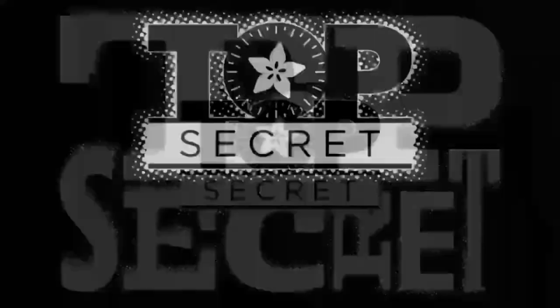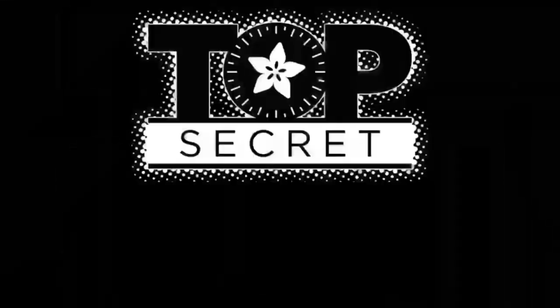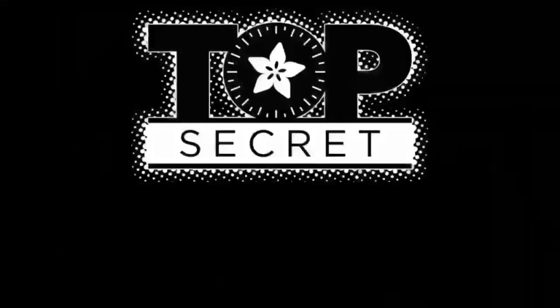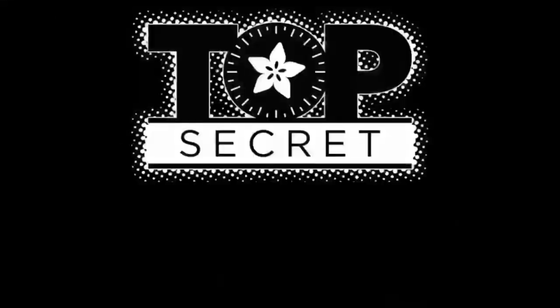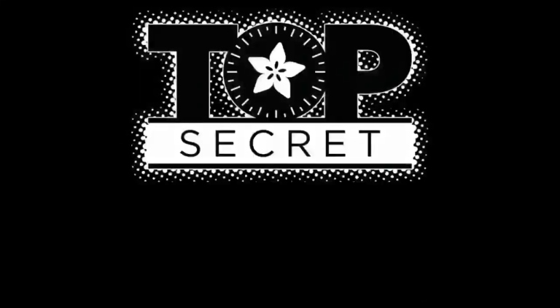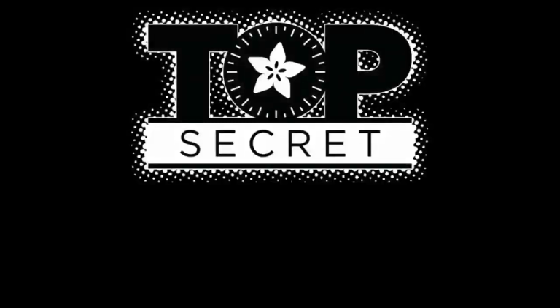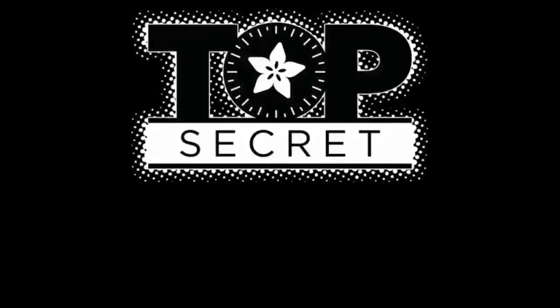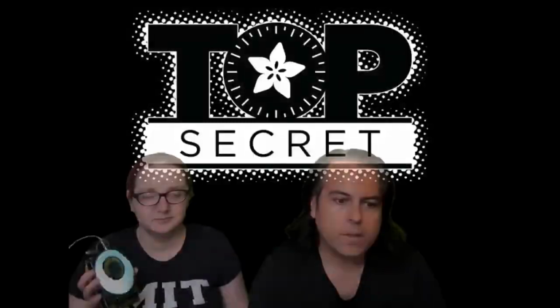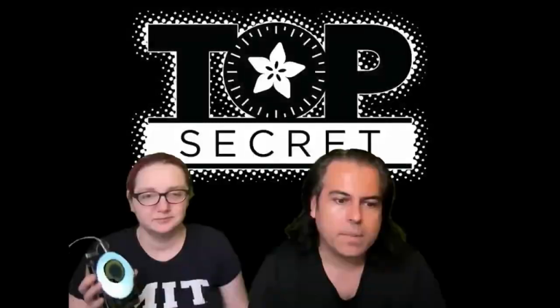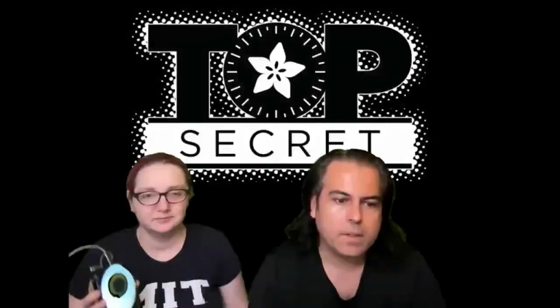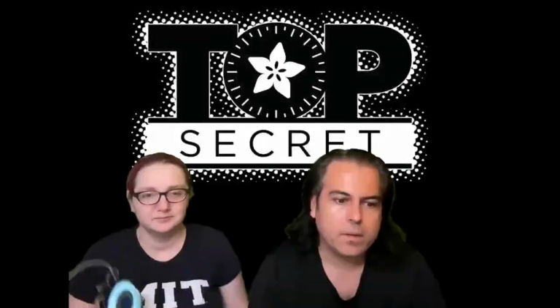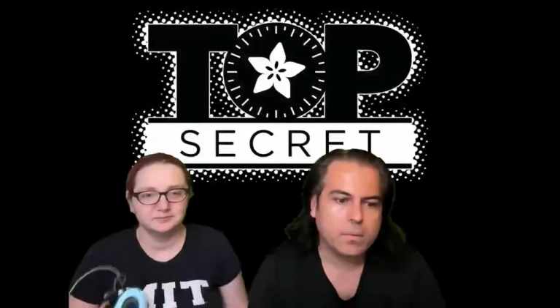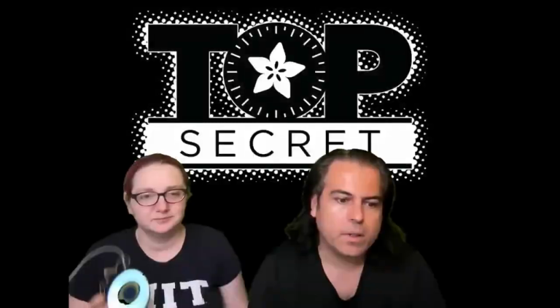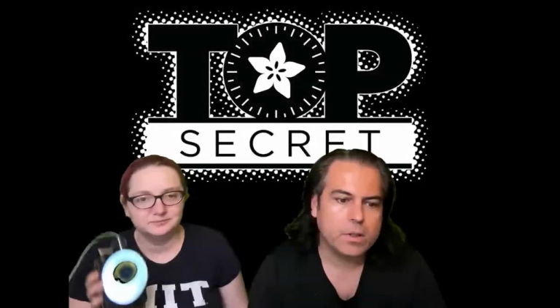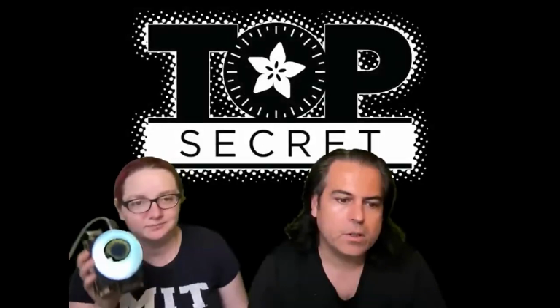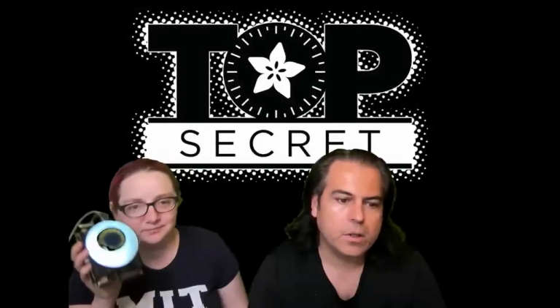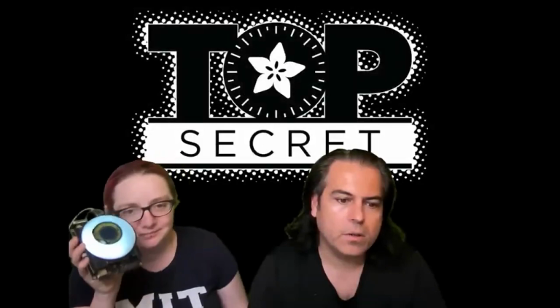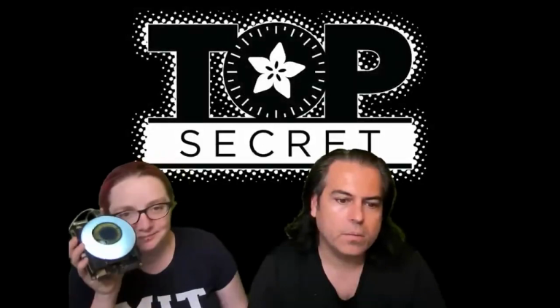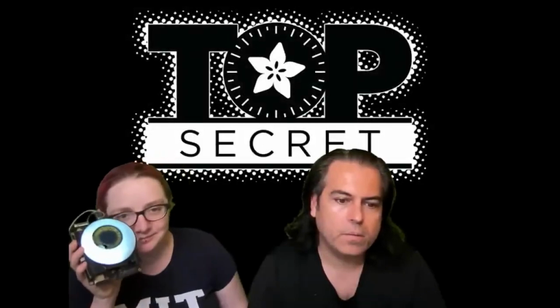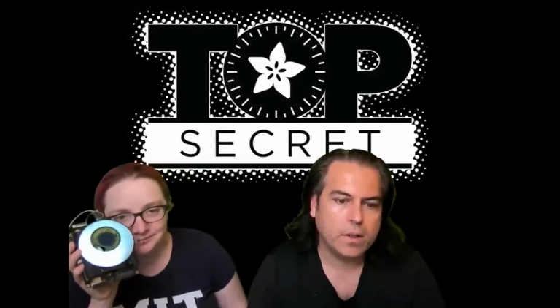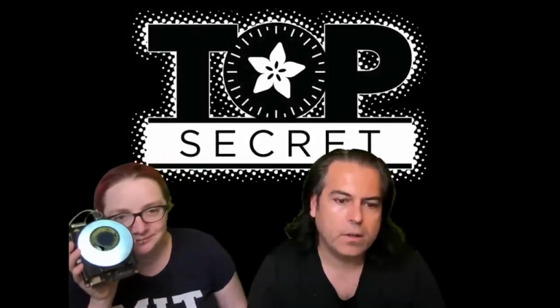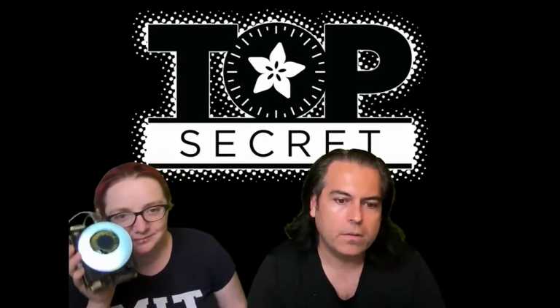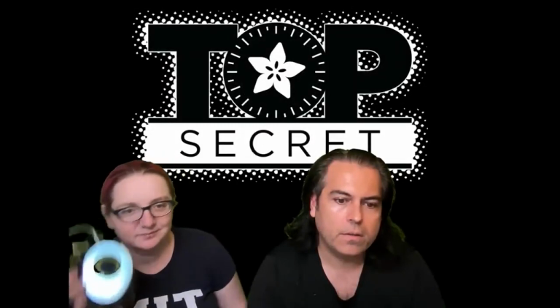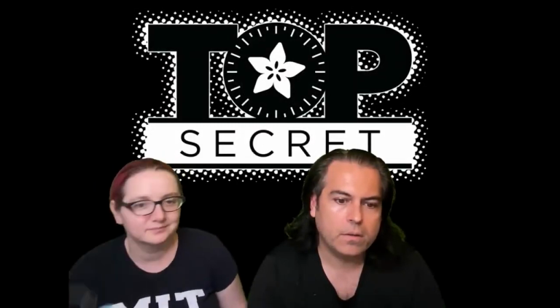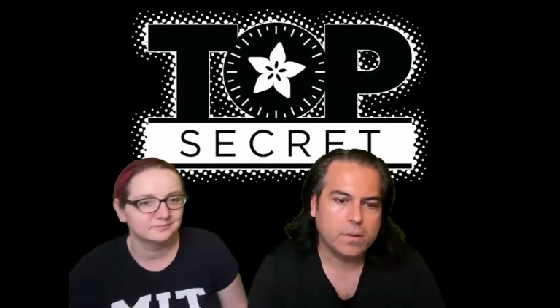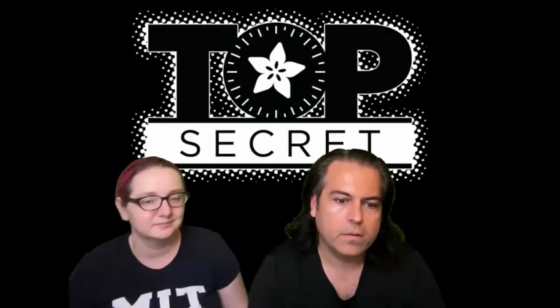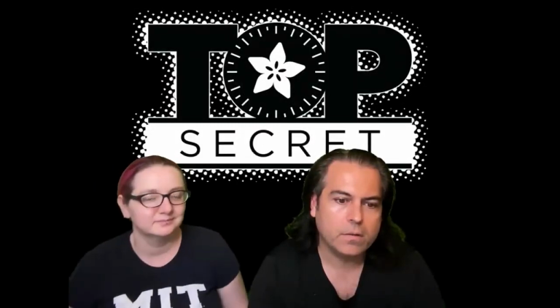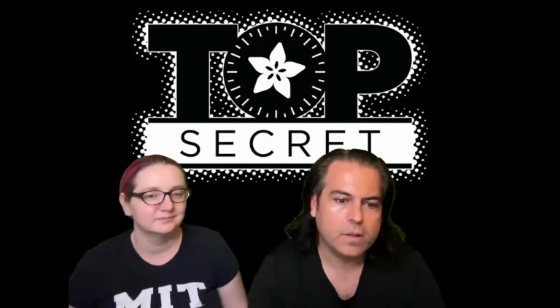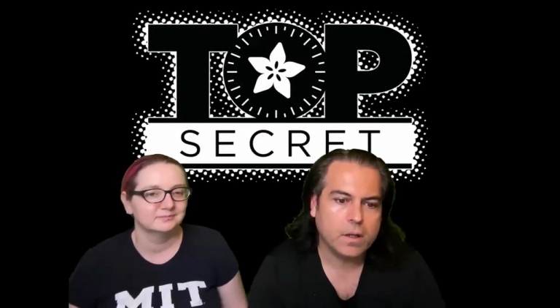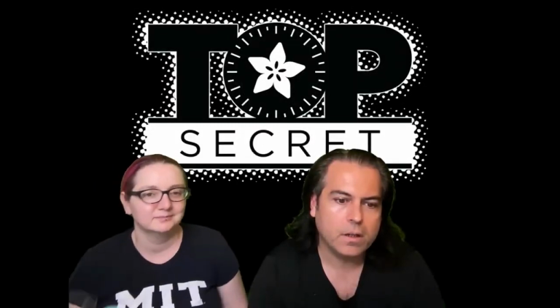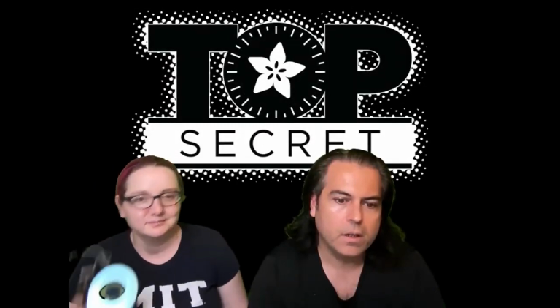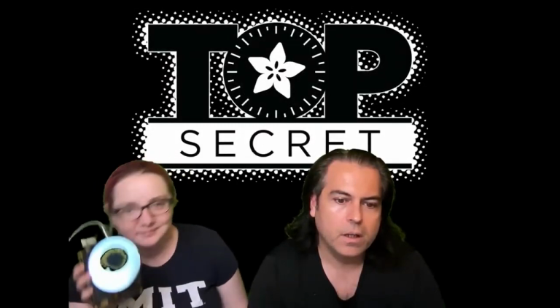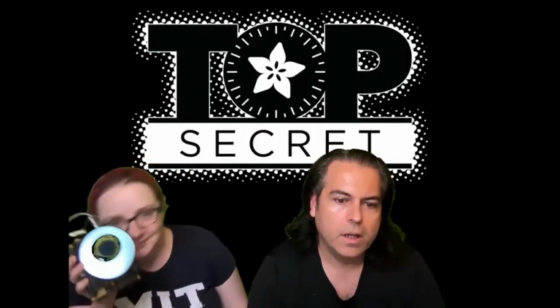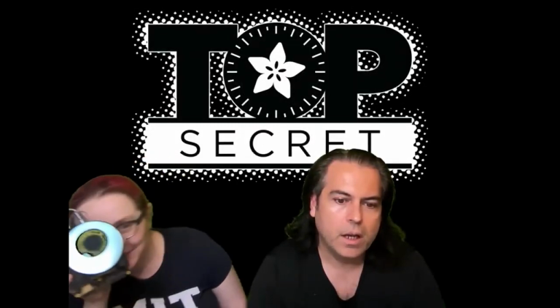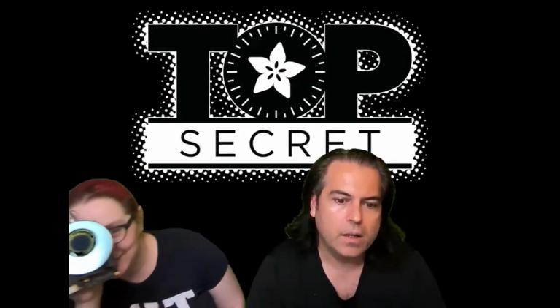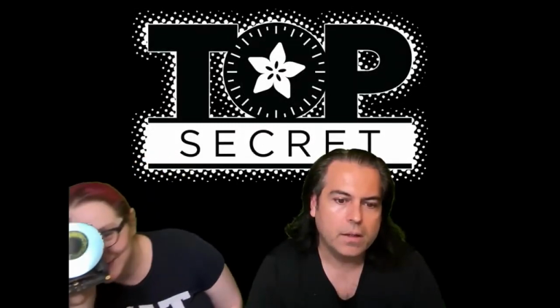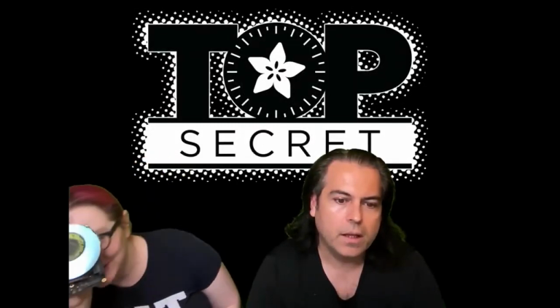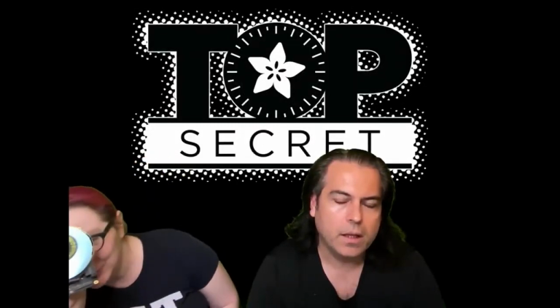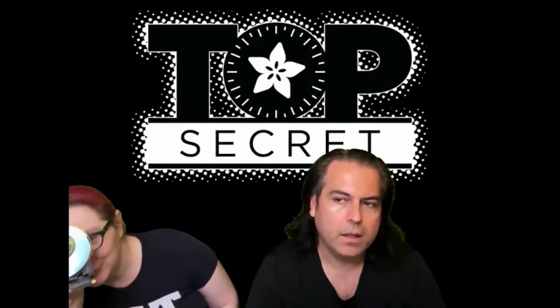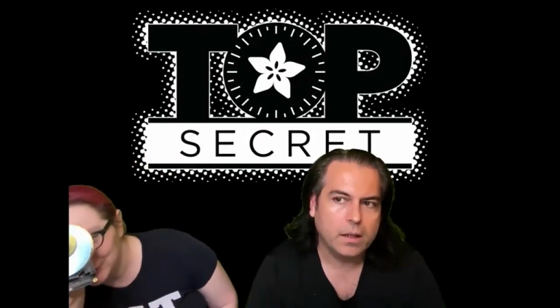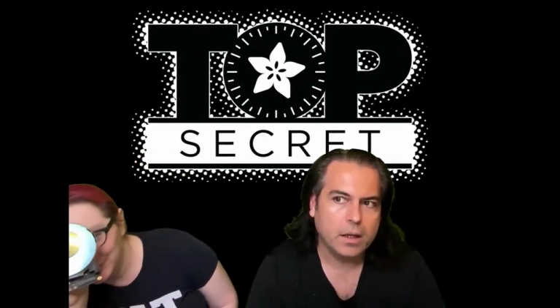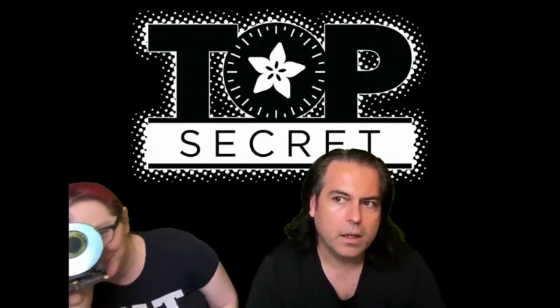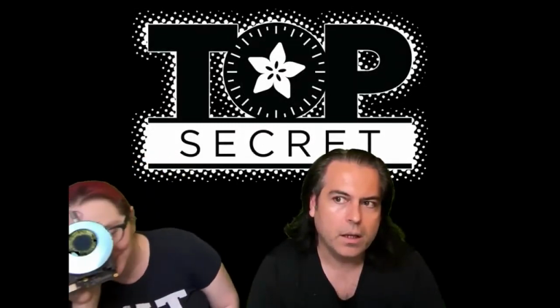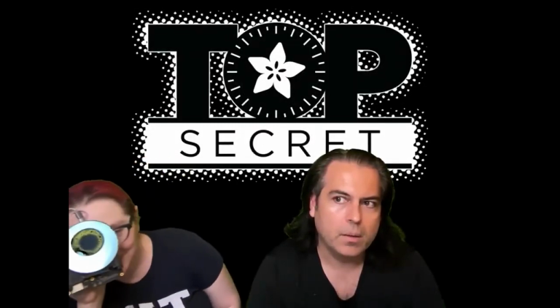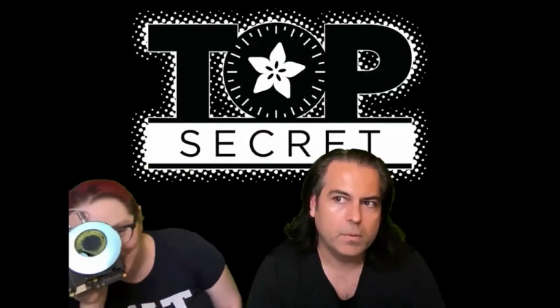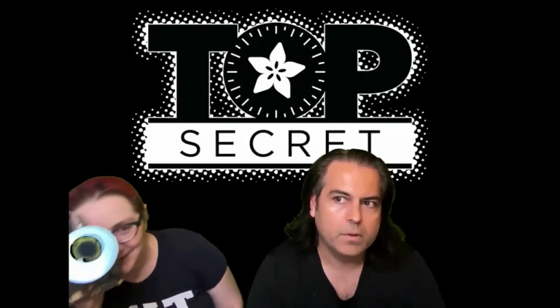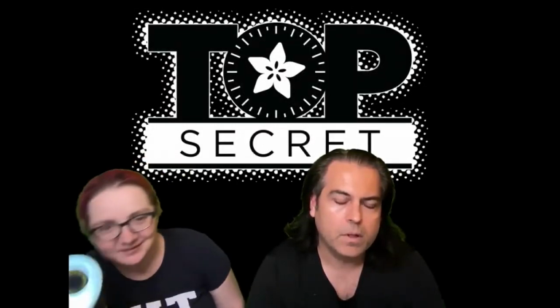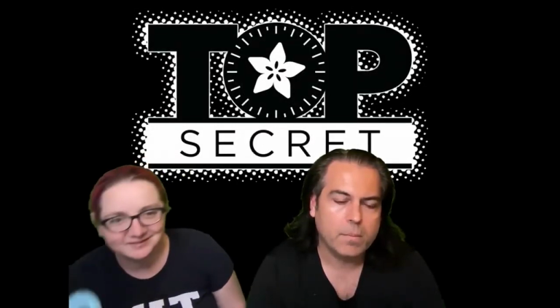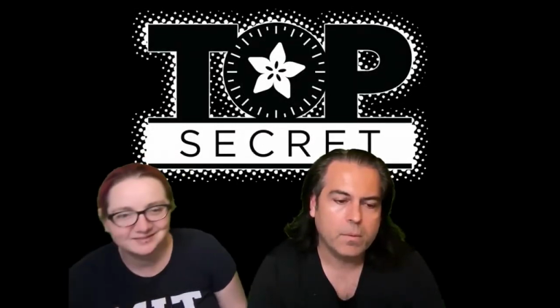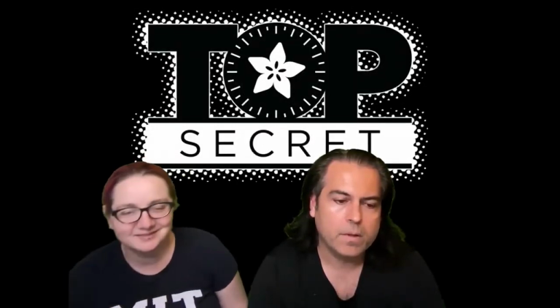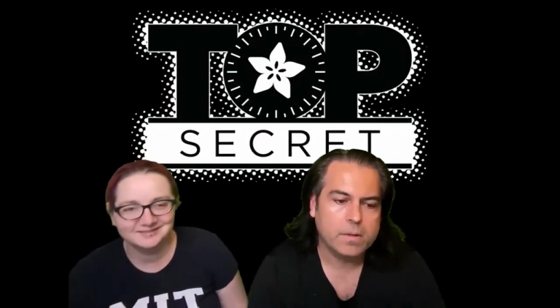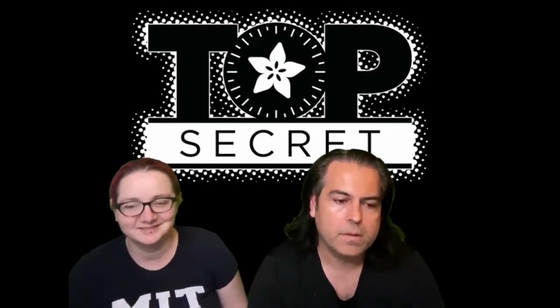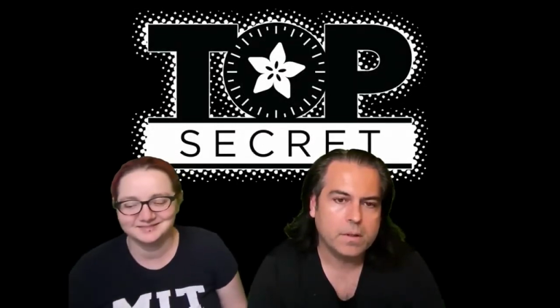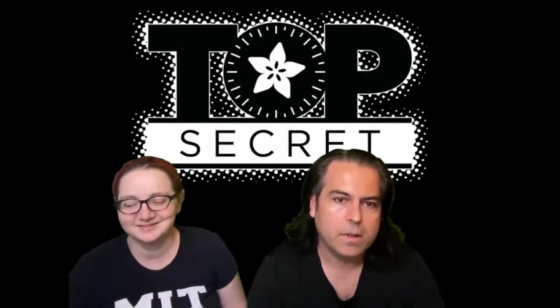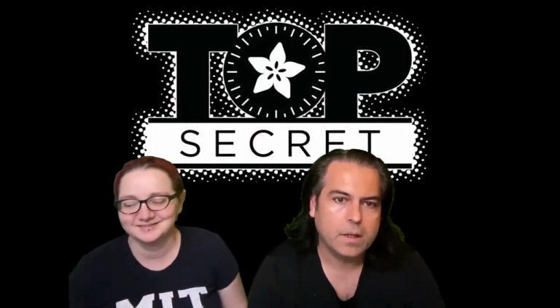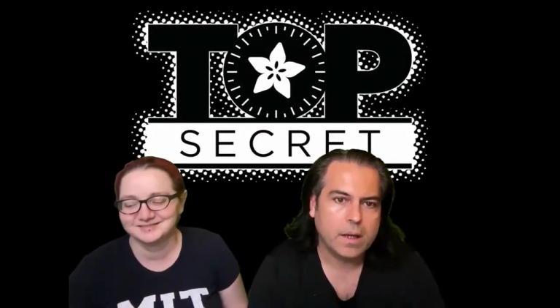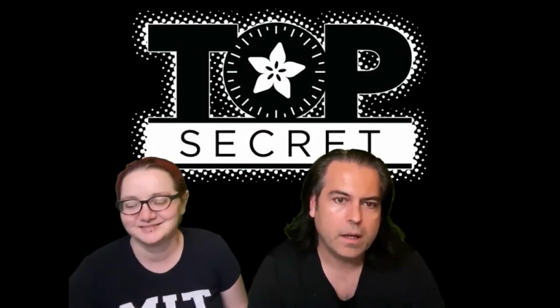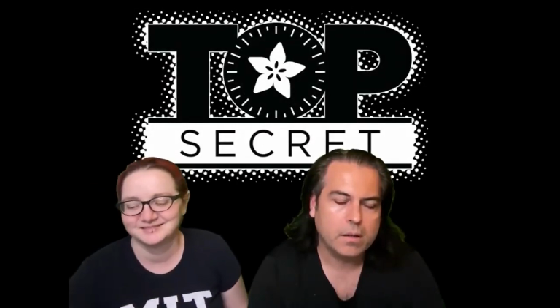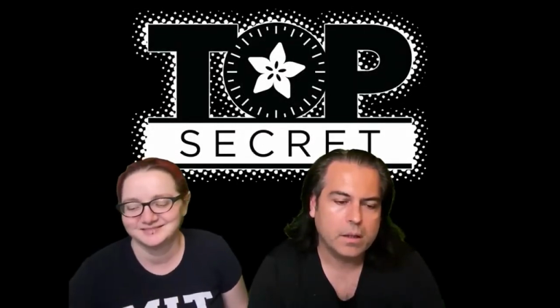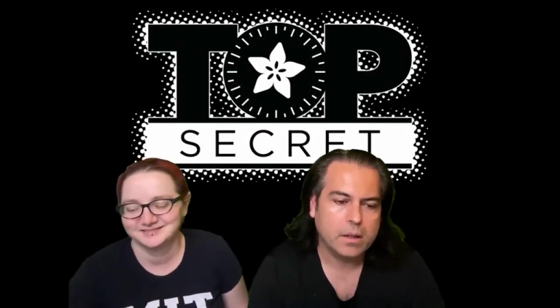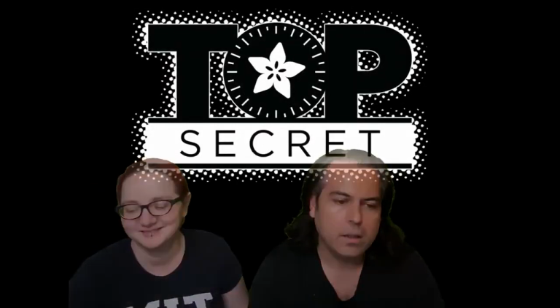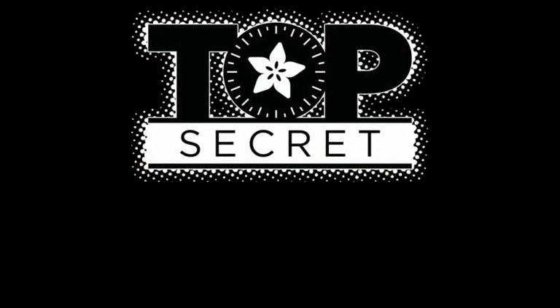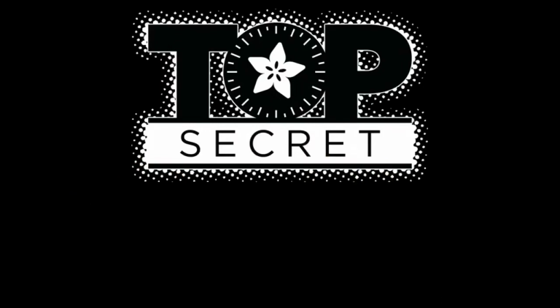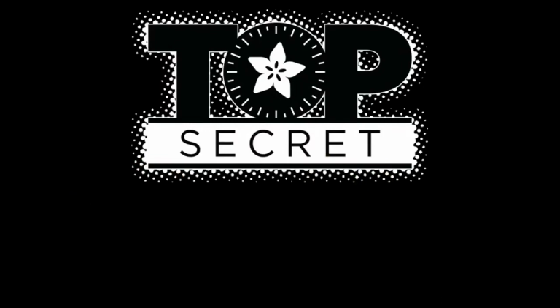For Top Secret, we're going to show three videos. See you on the other side. And then we'll do a couple questions and then get out of here.